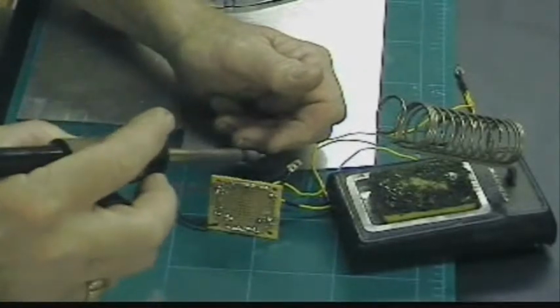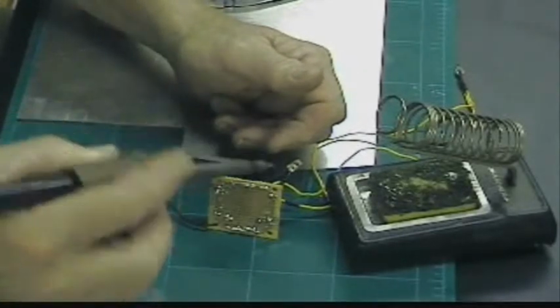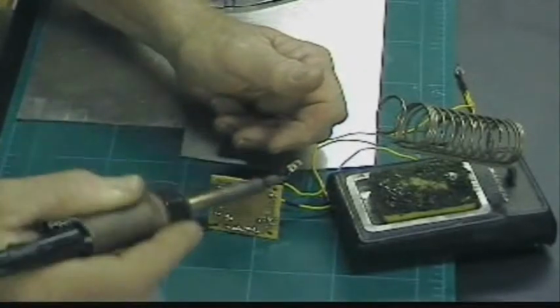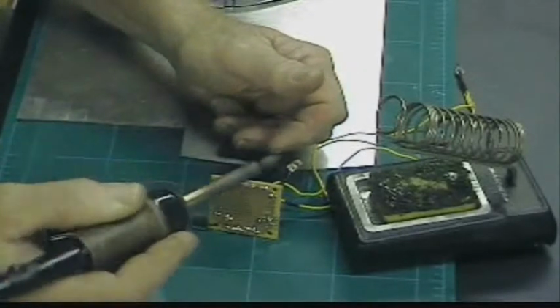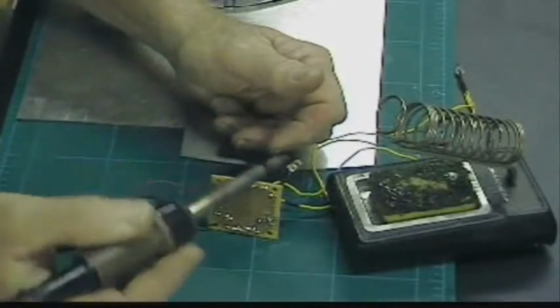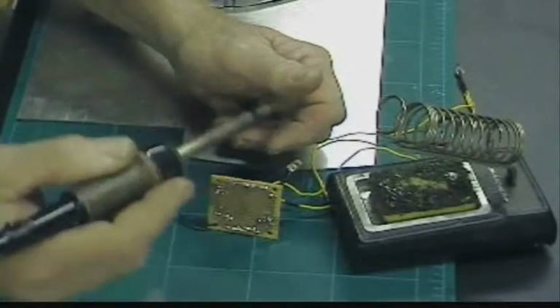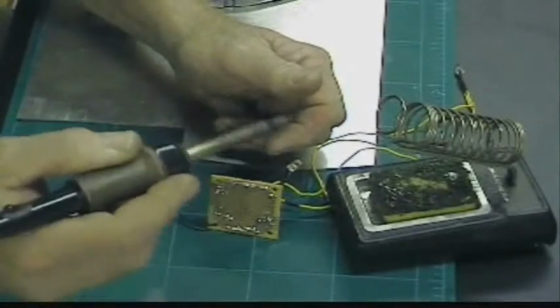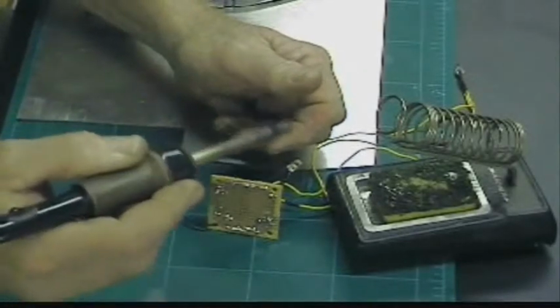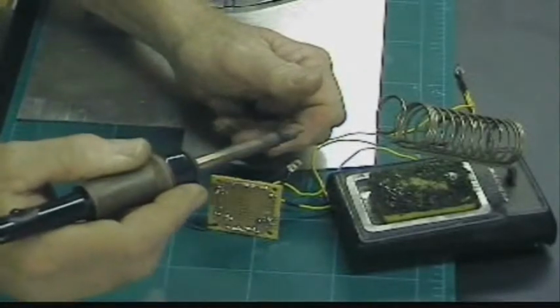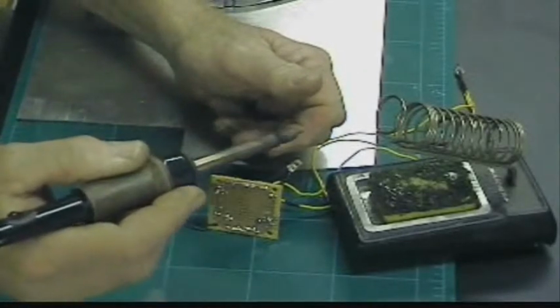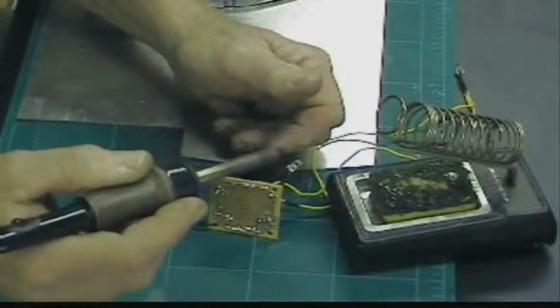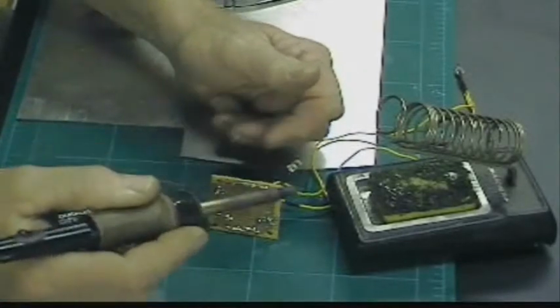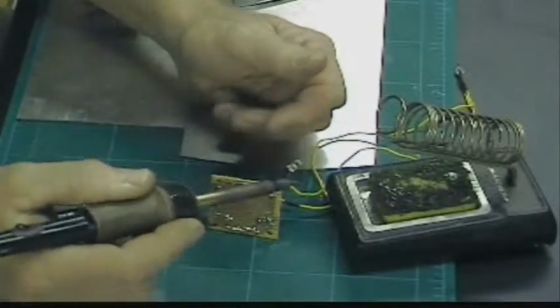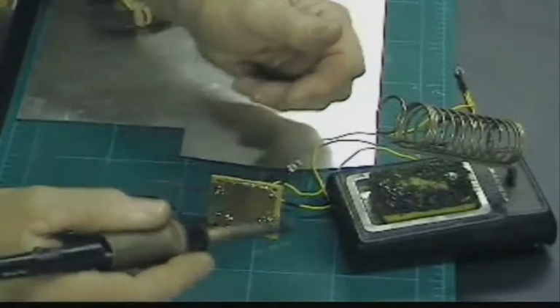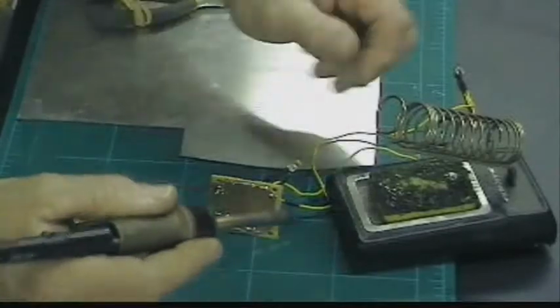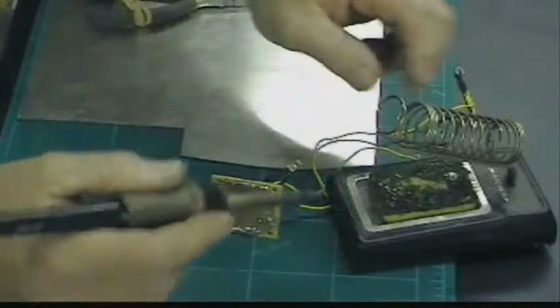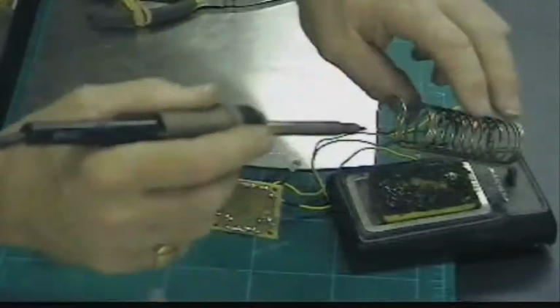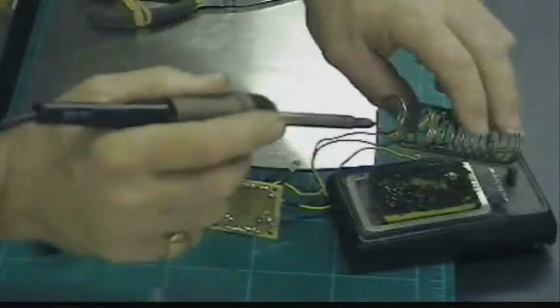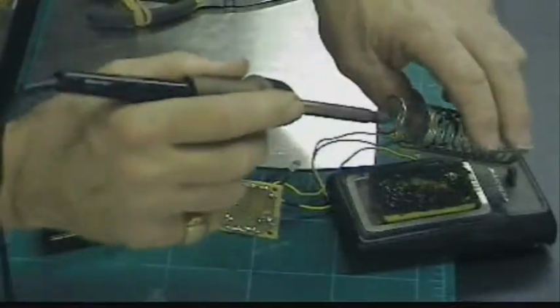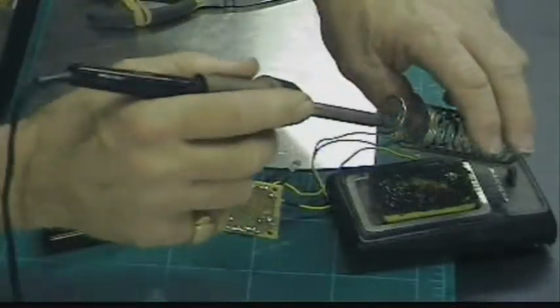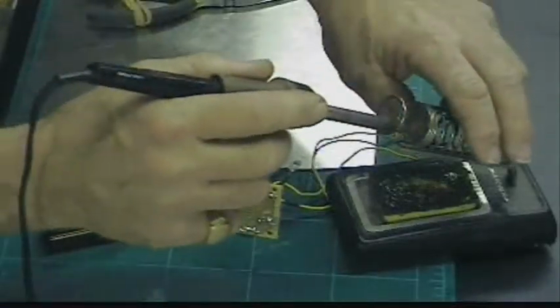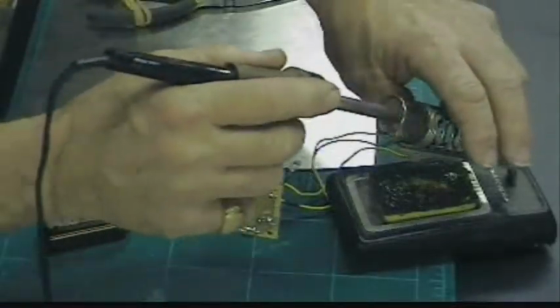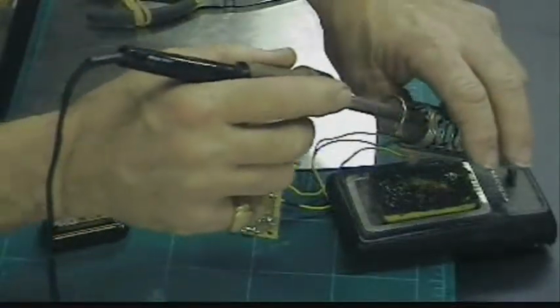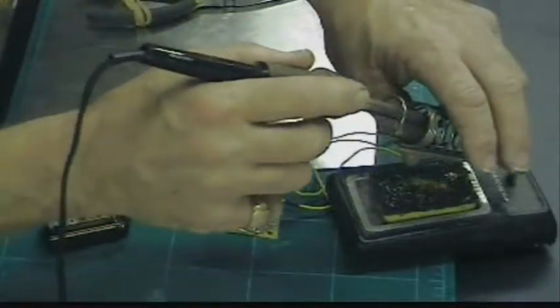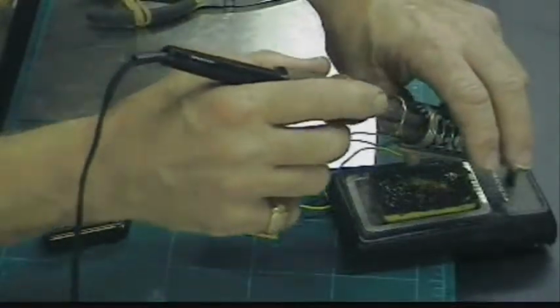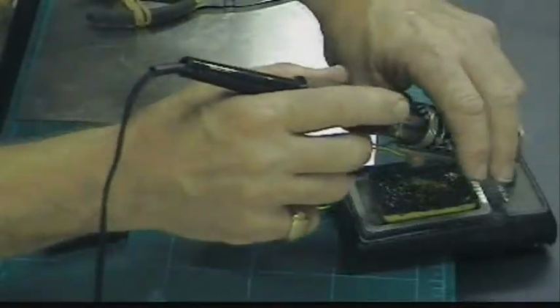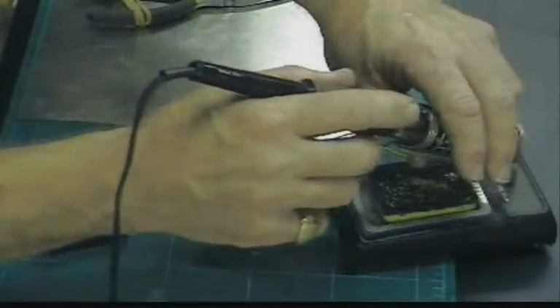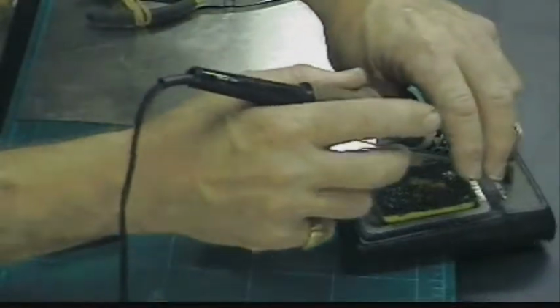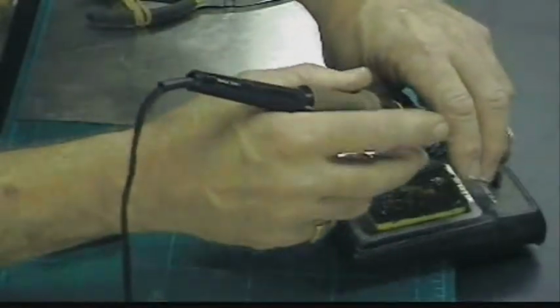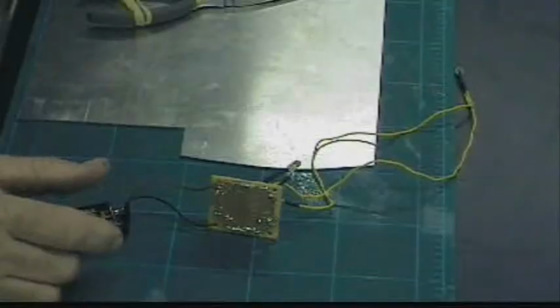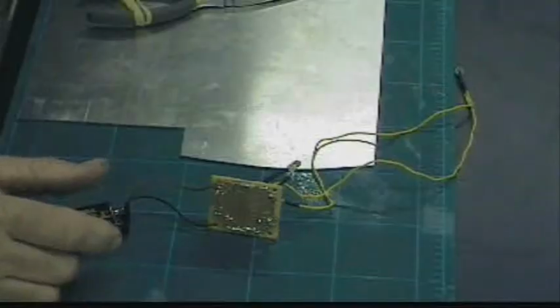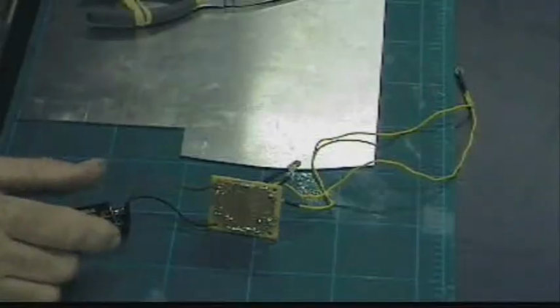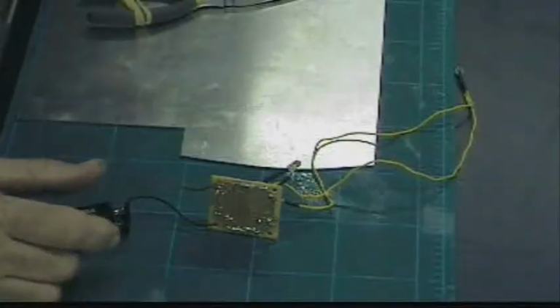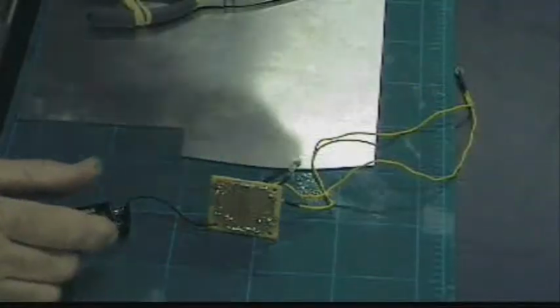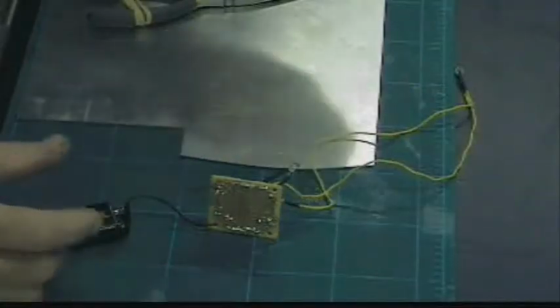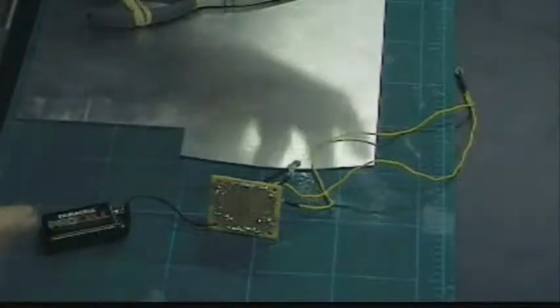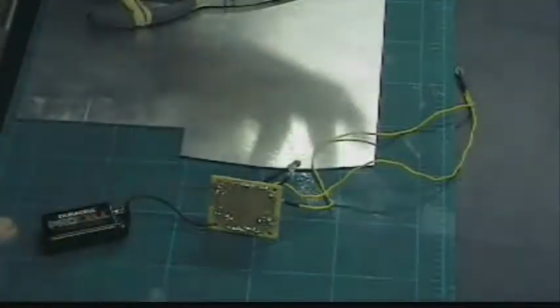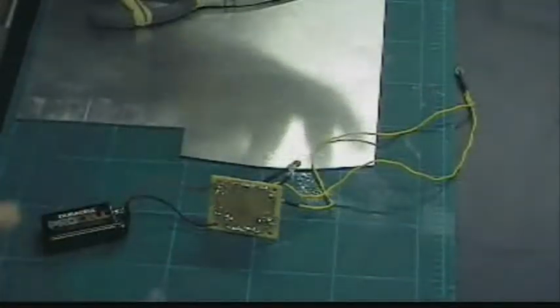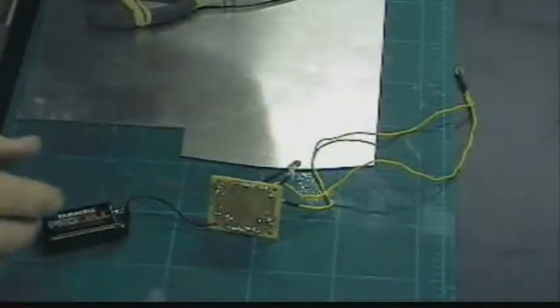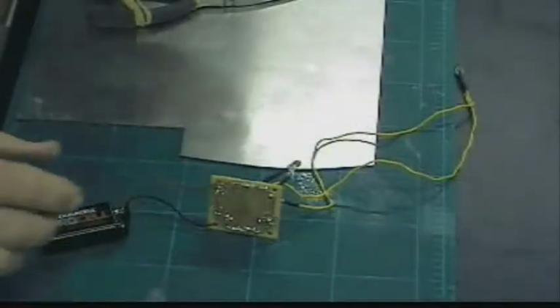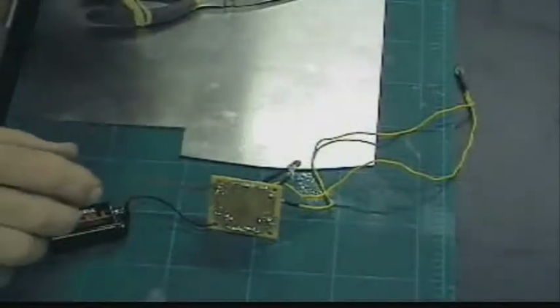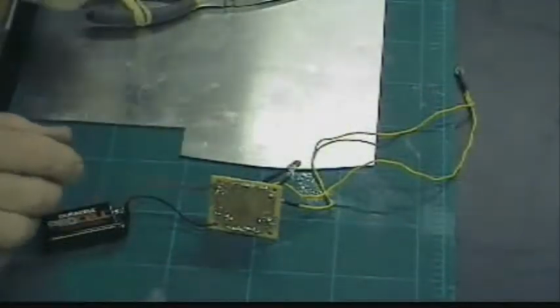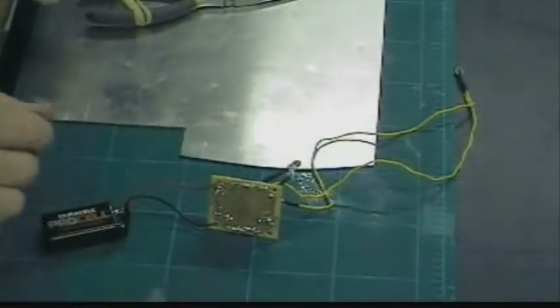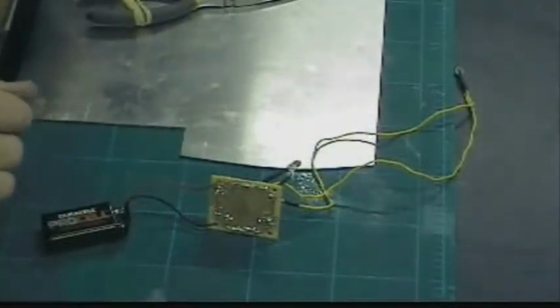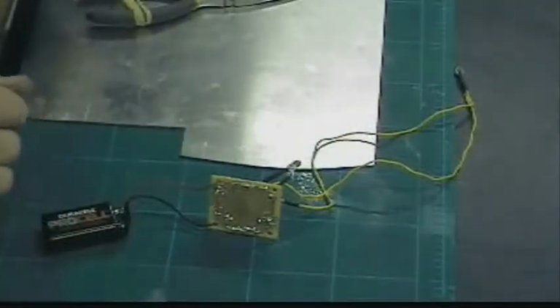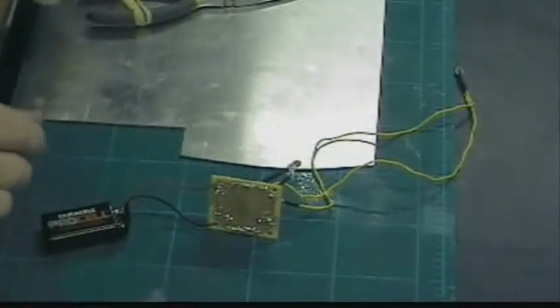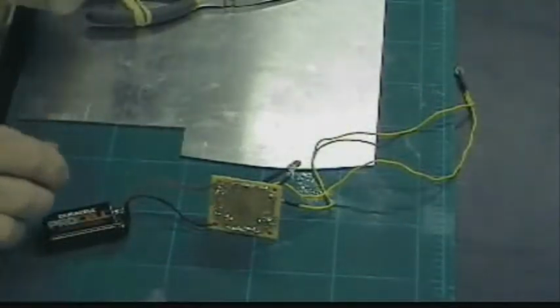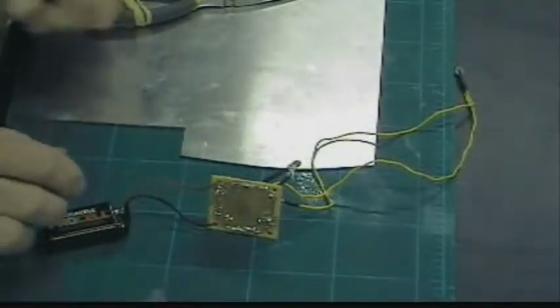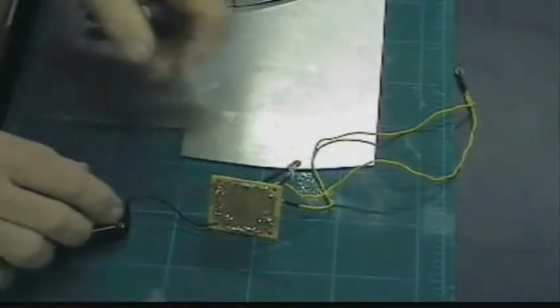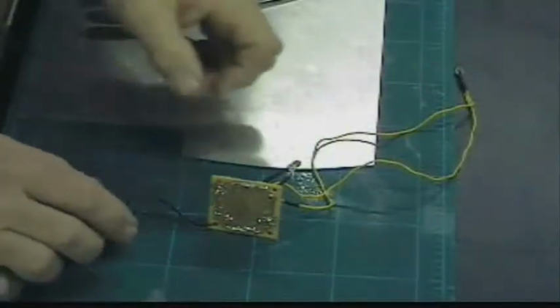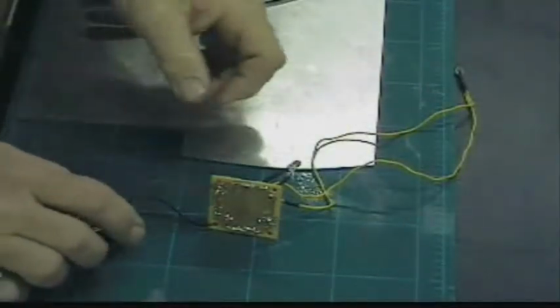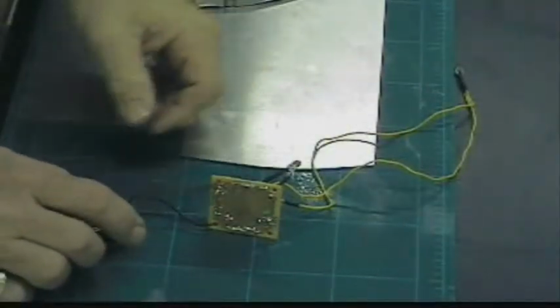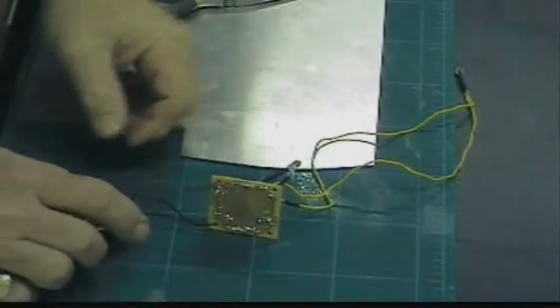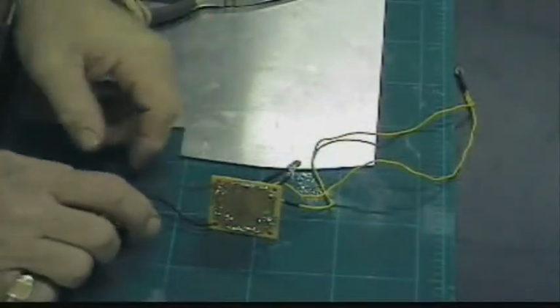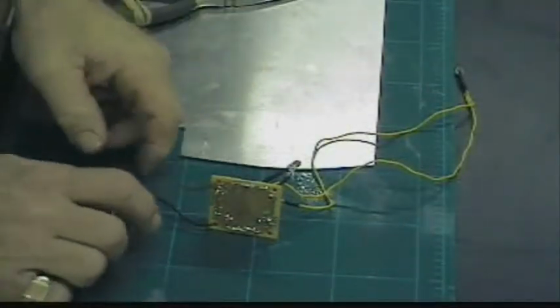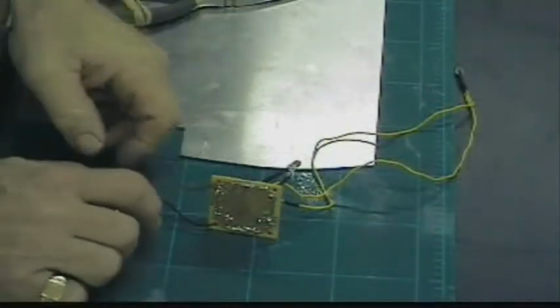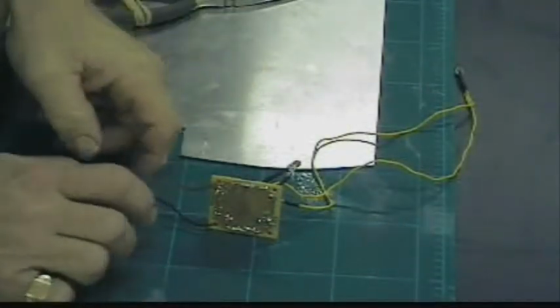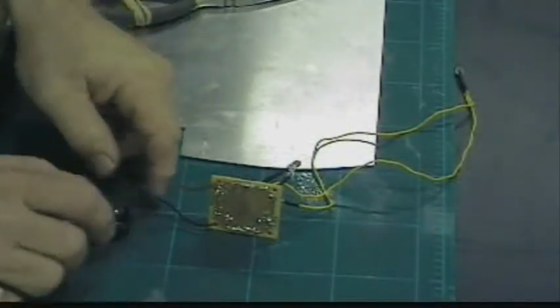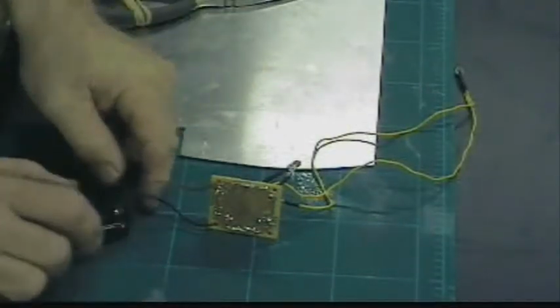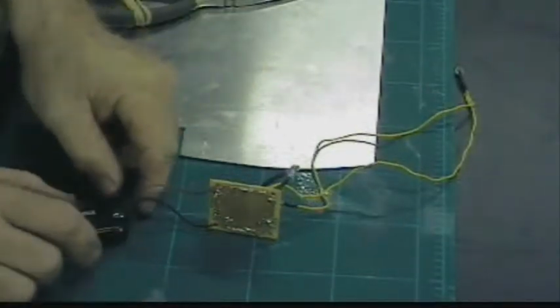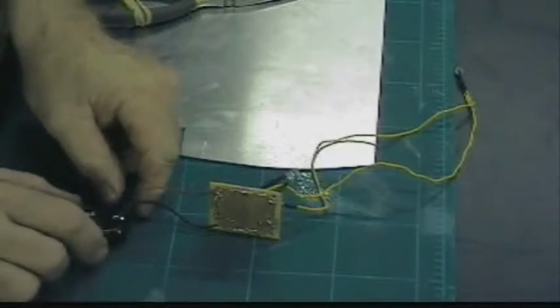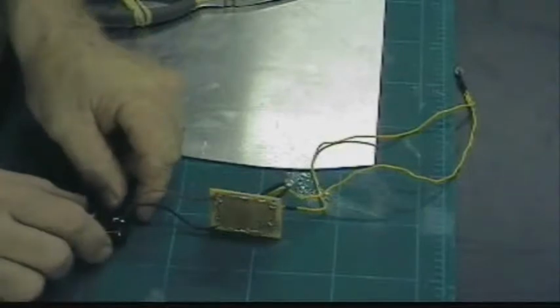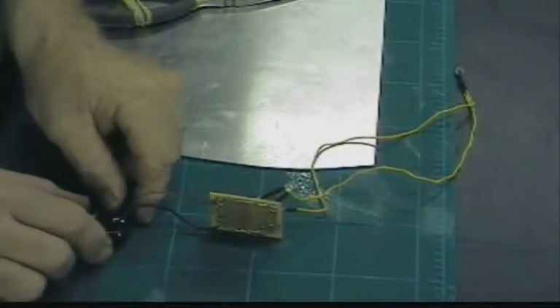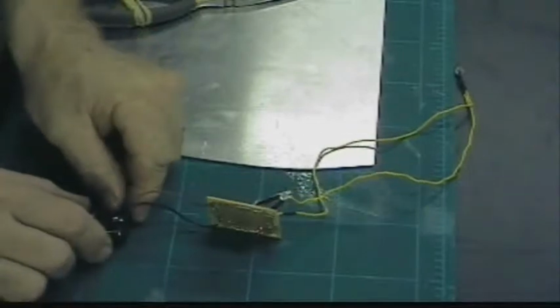This is a 35 watt. They make bigger ones. You might be able to get by with a 40 watt, which isn't very expensive.